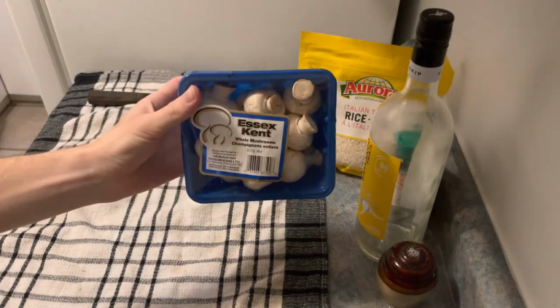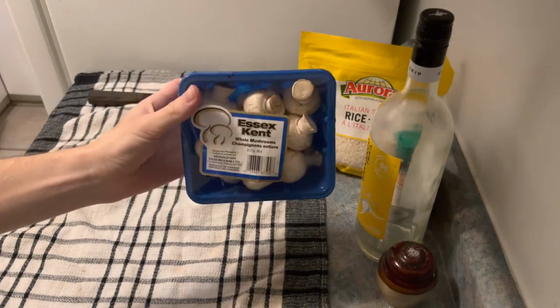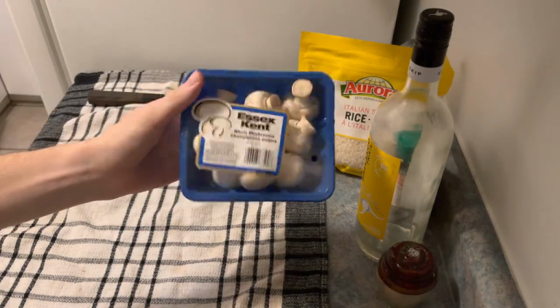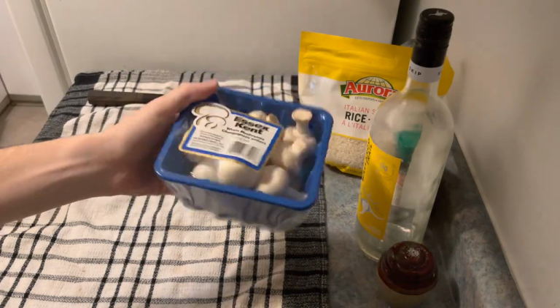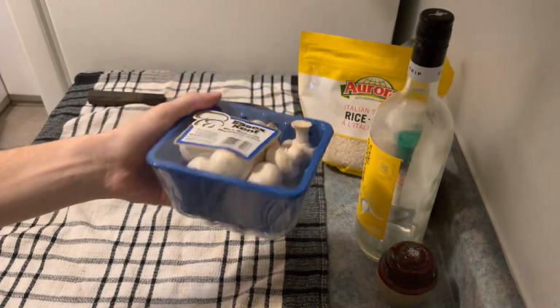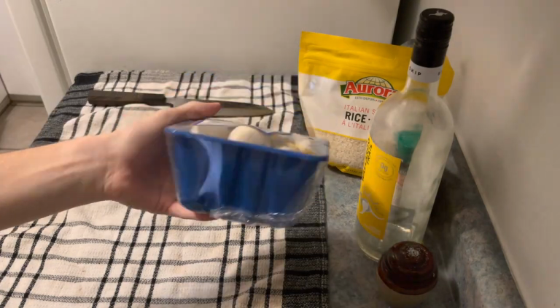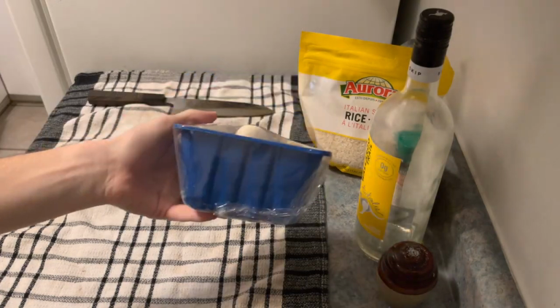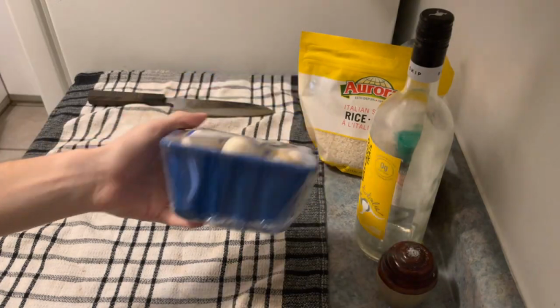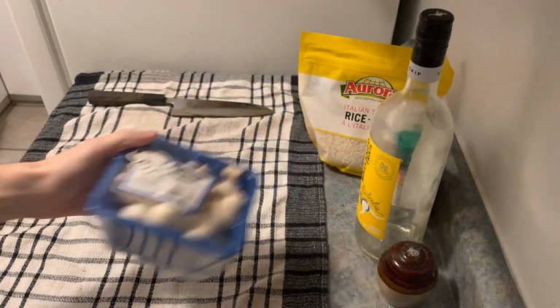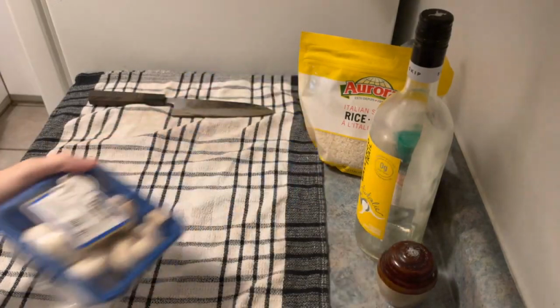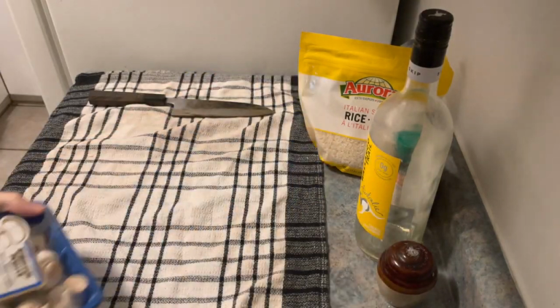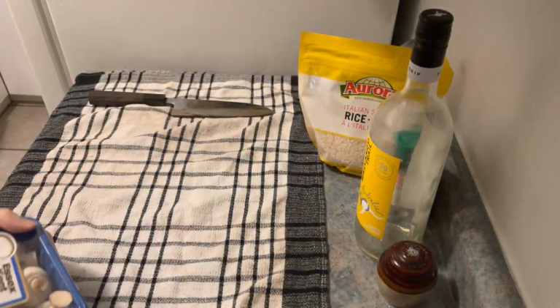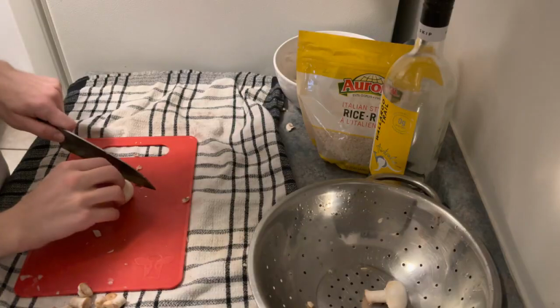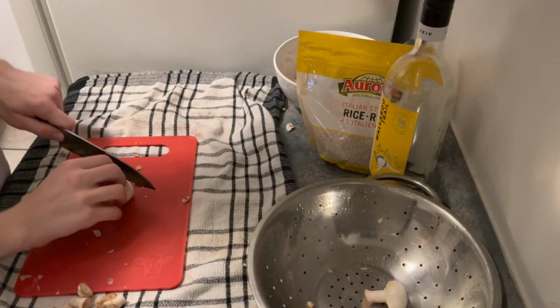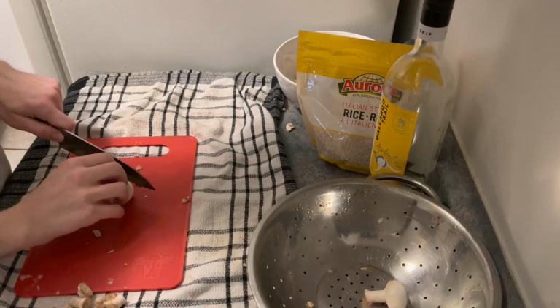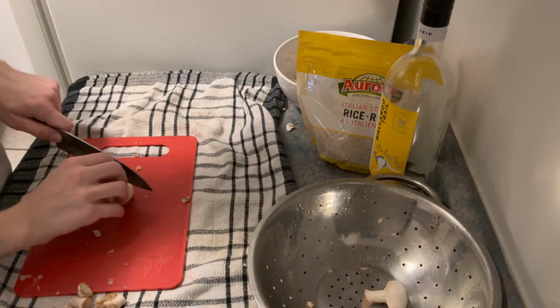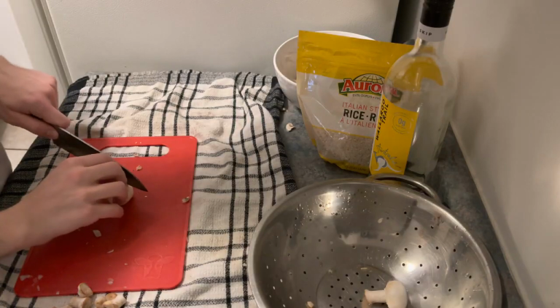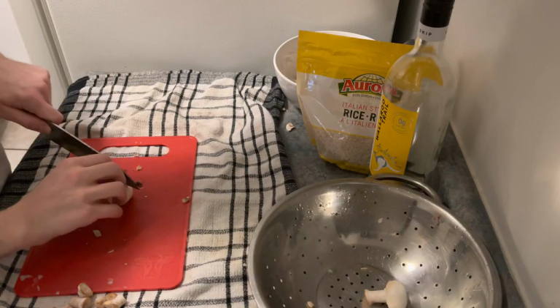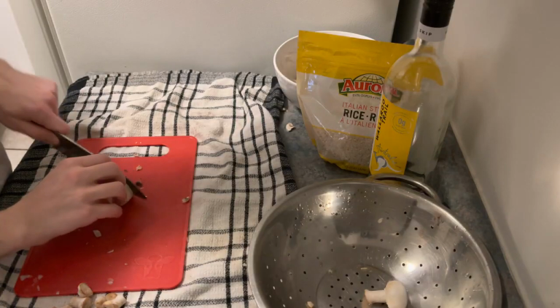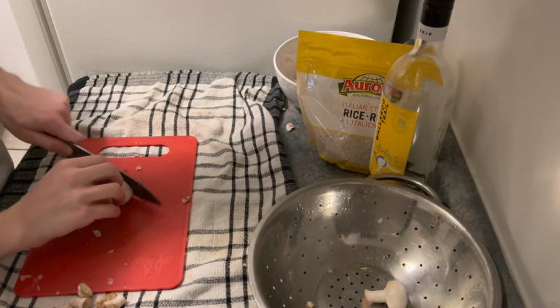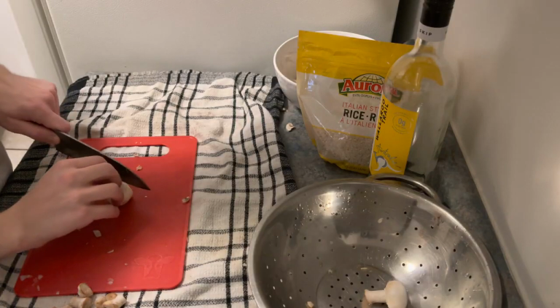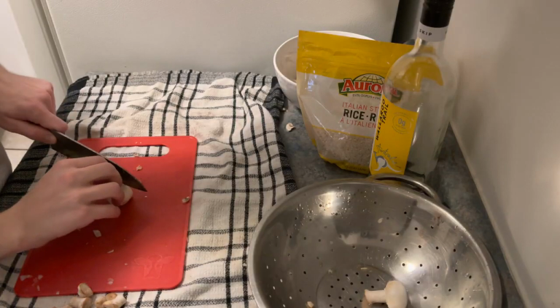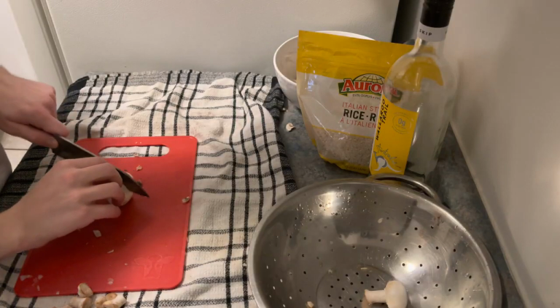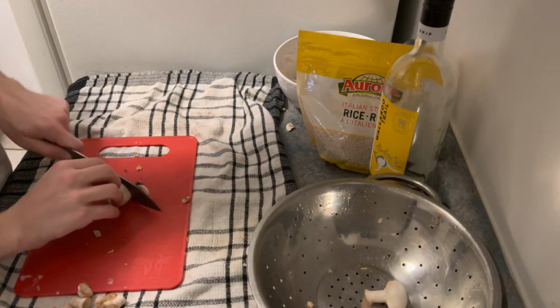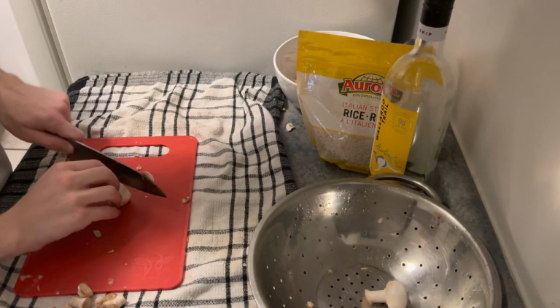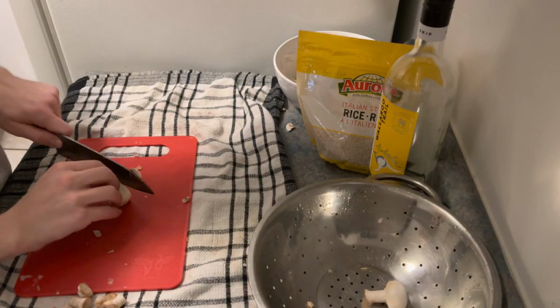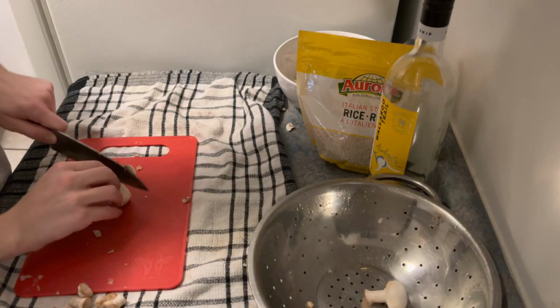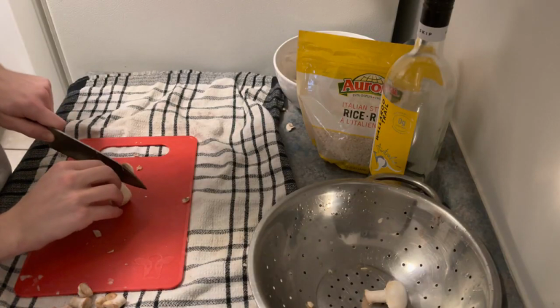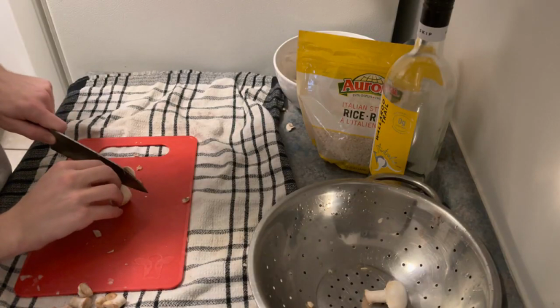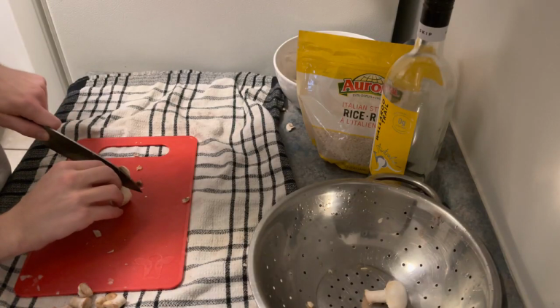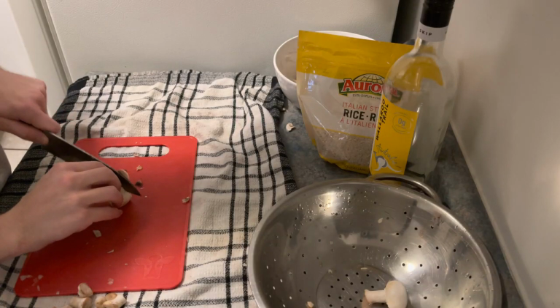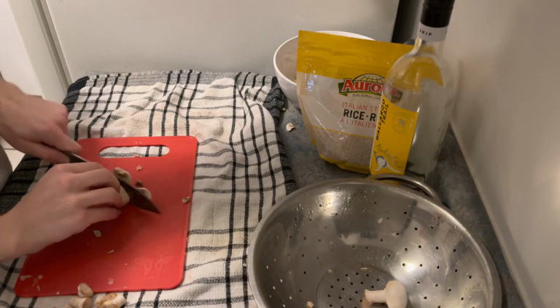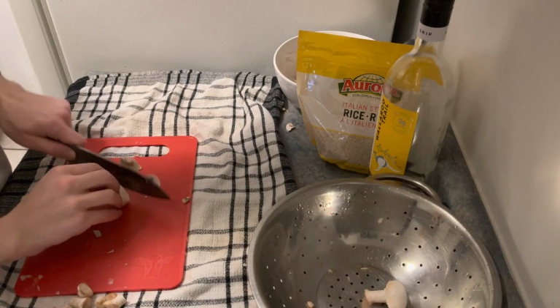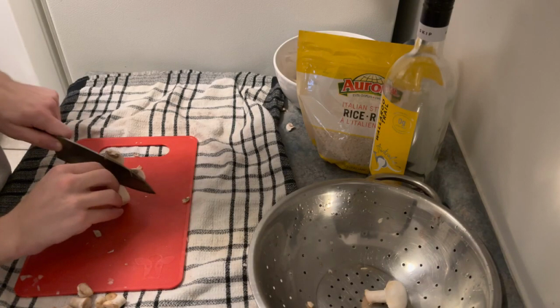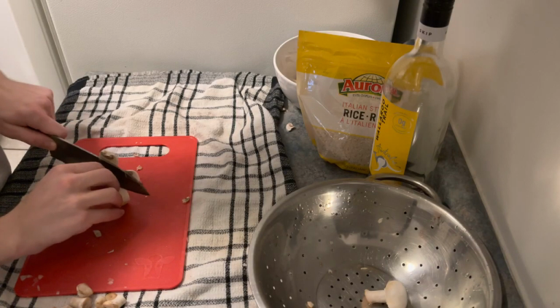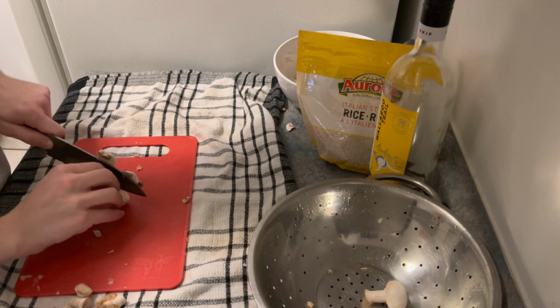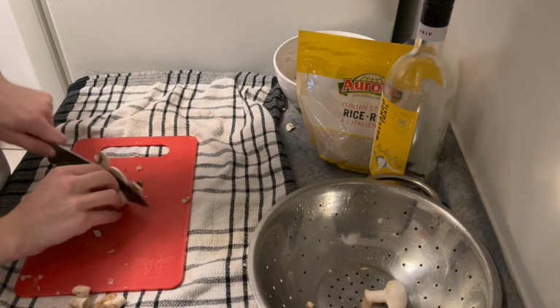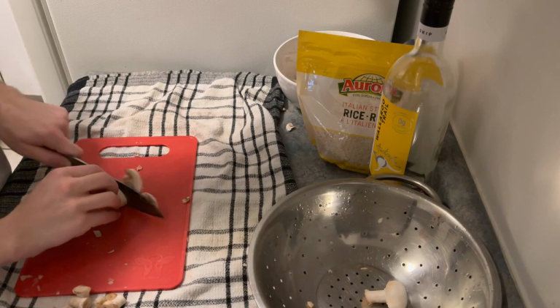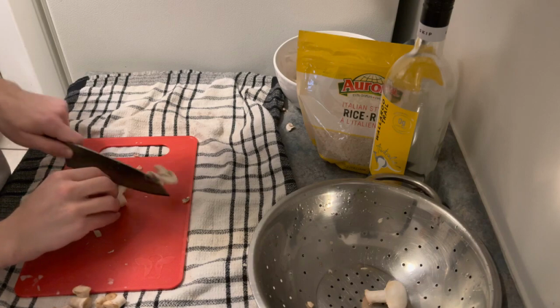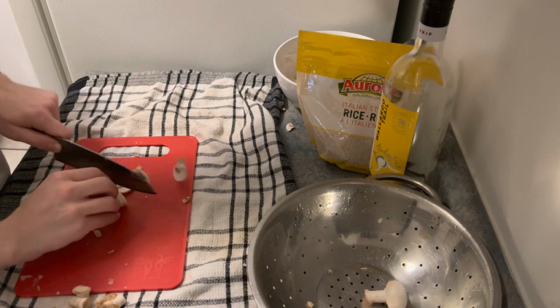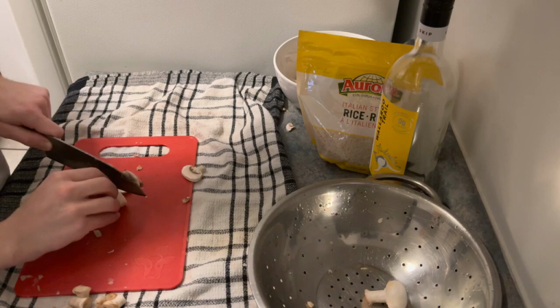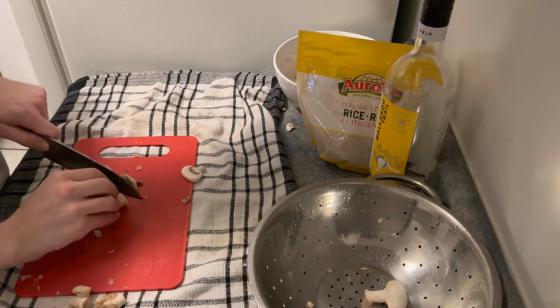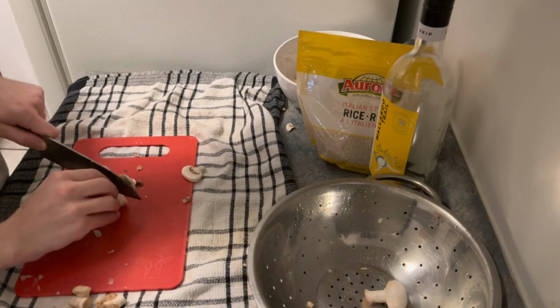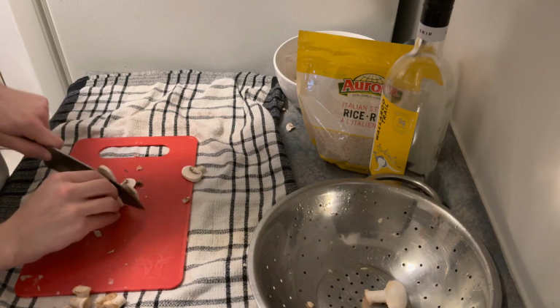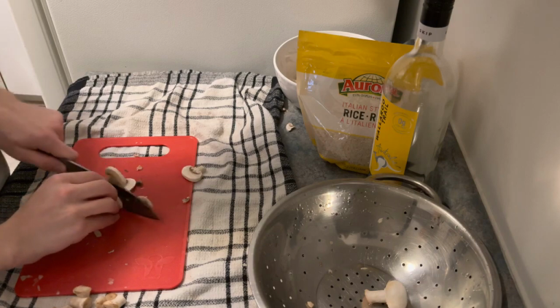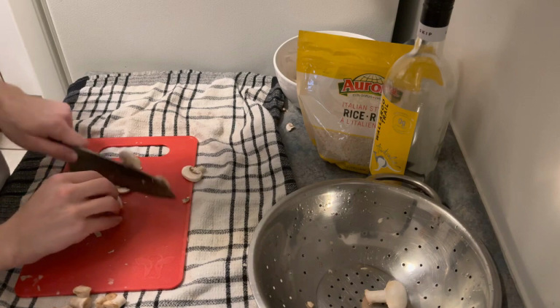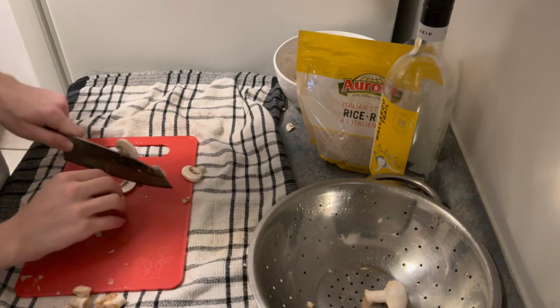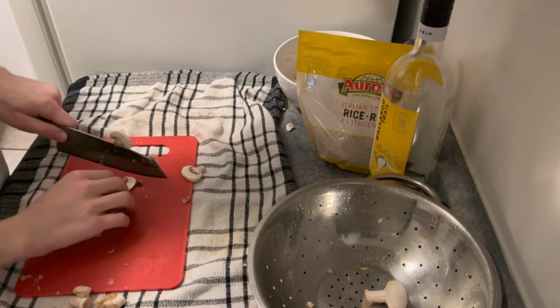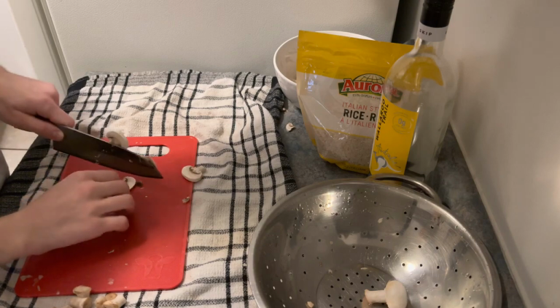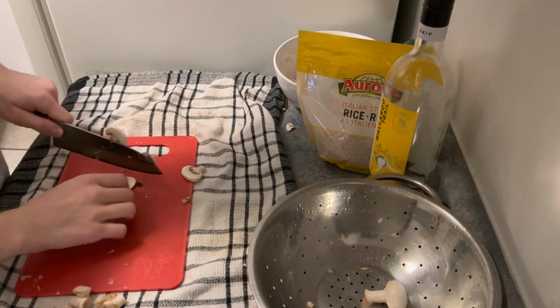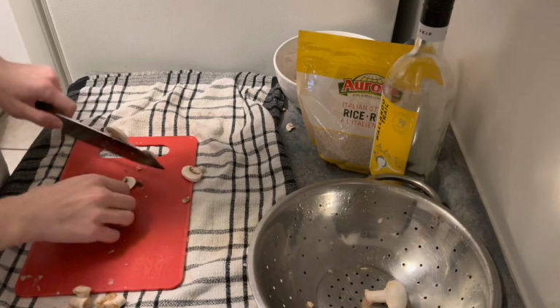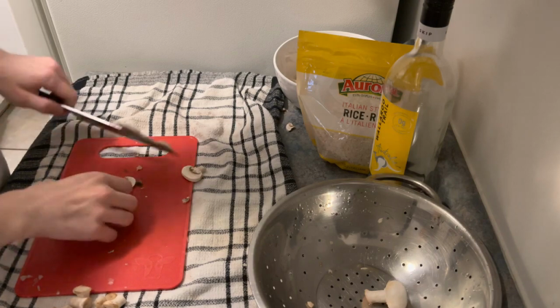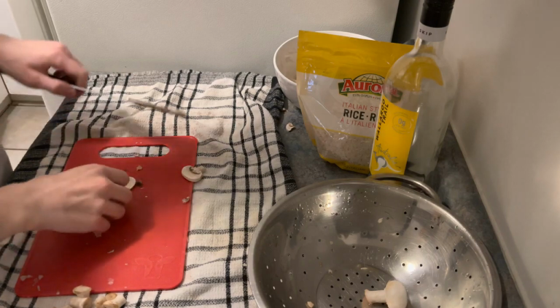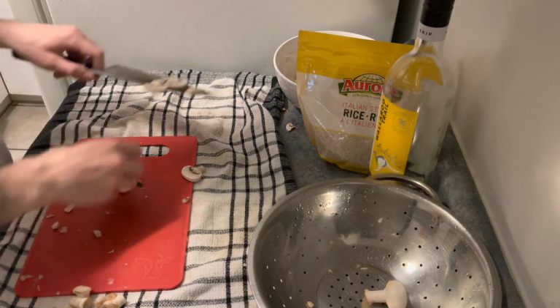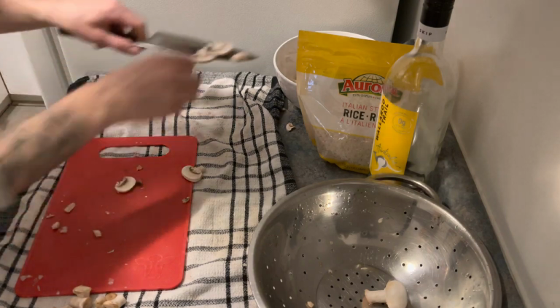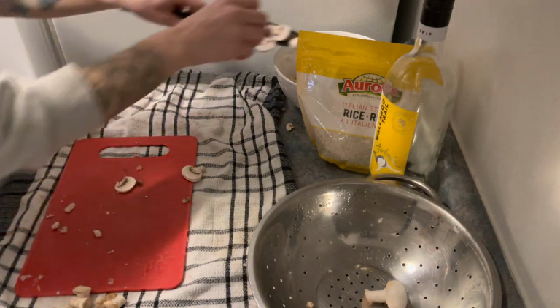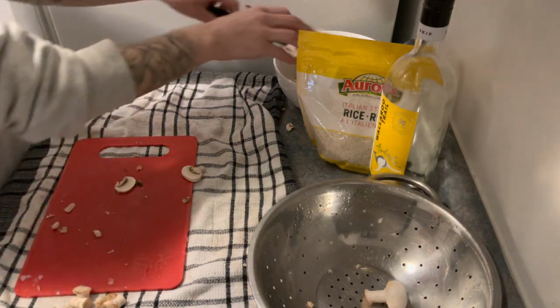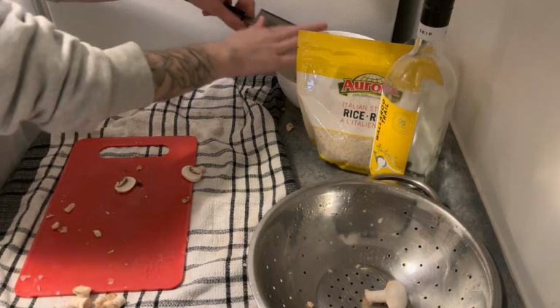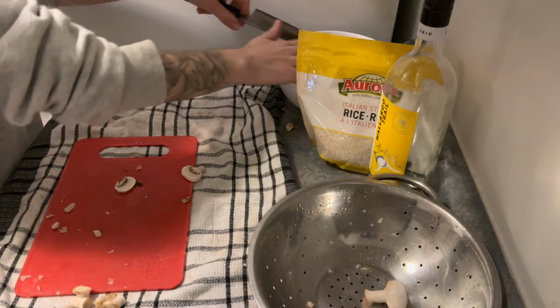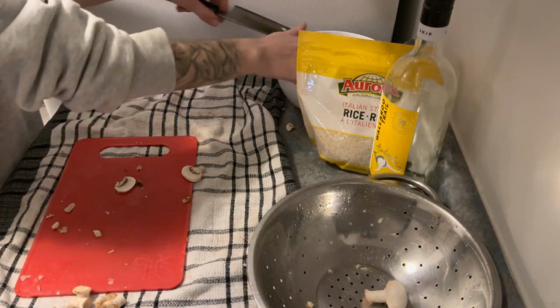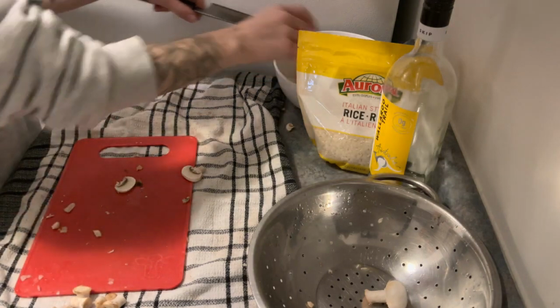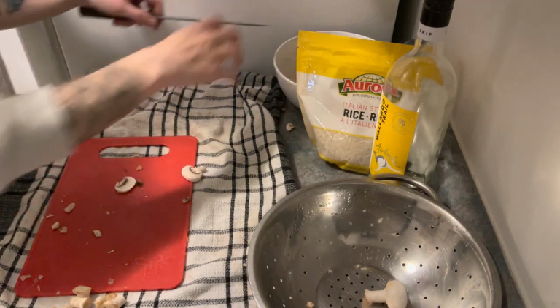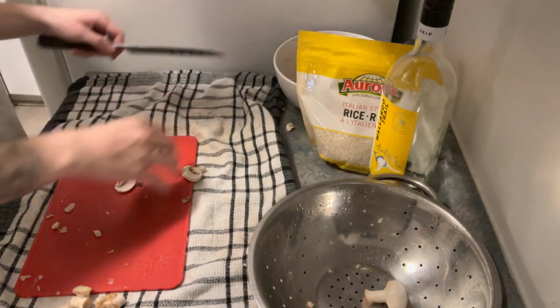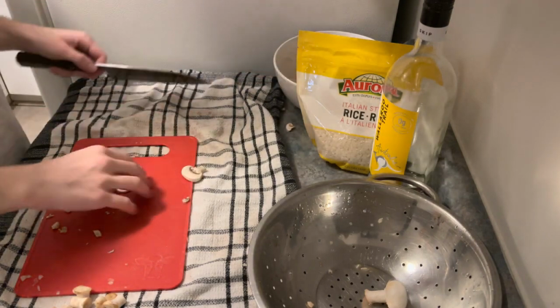And finally, the mushrooms. I like a lot of mushroom in mine, so tune it to your liking. Just be warned — mushrooms look a lot bigger when they're not cooked.